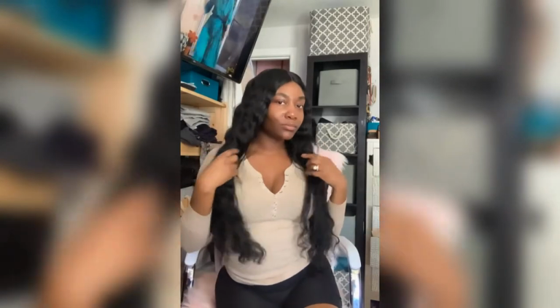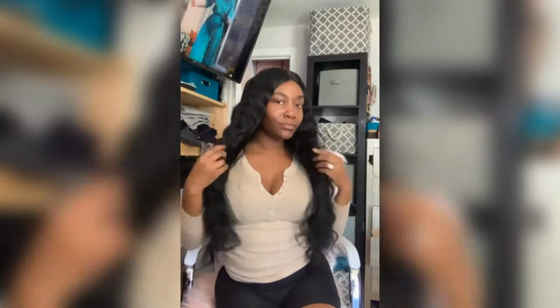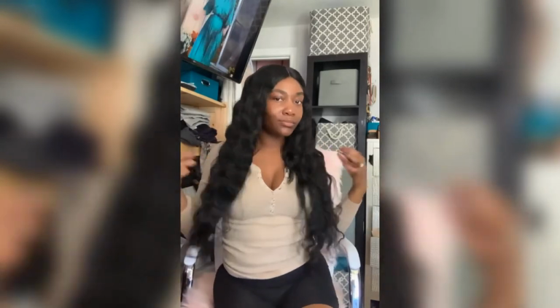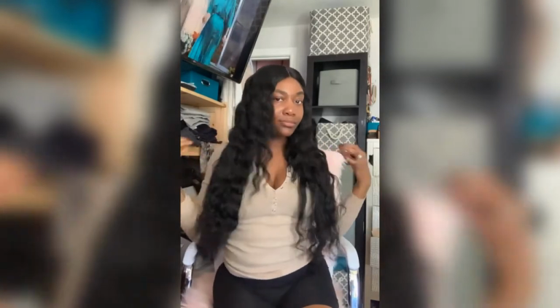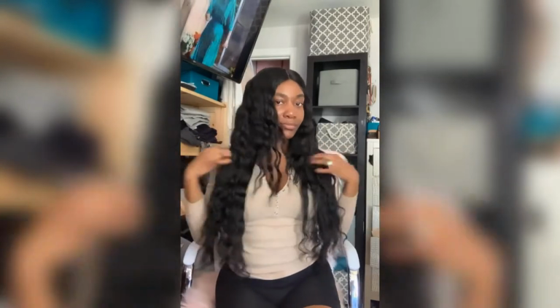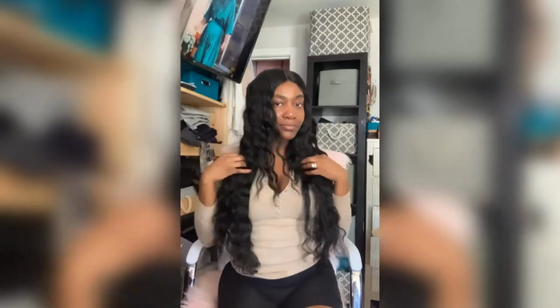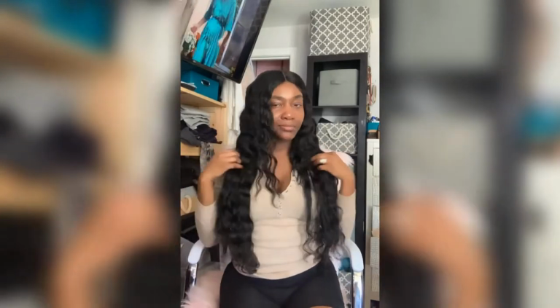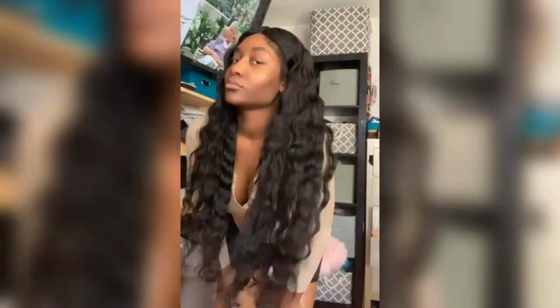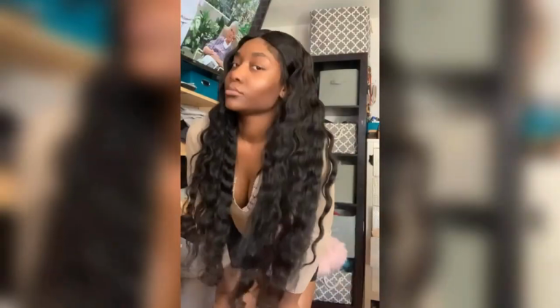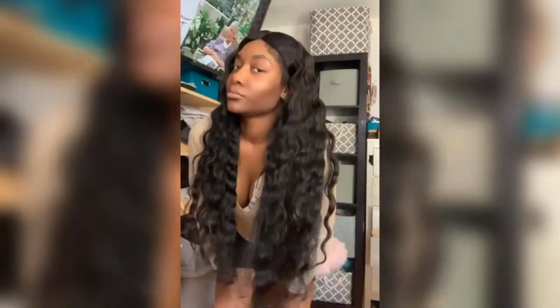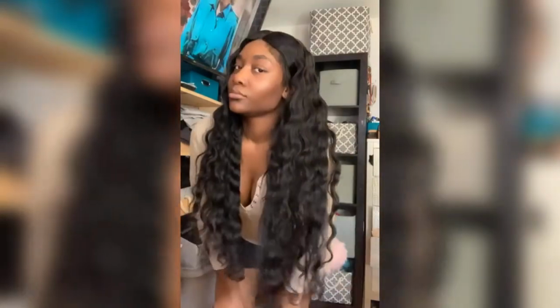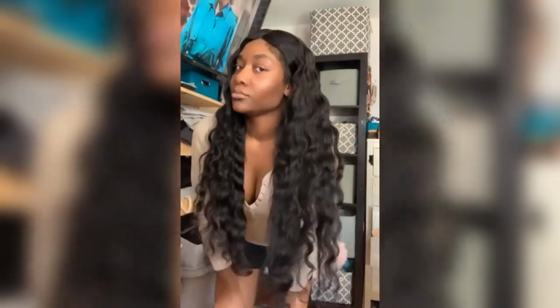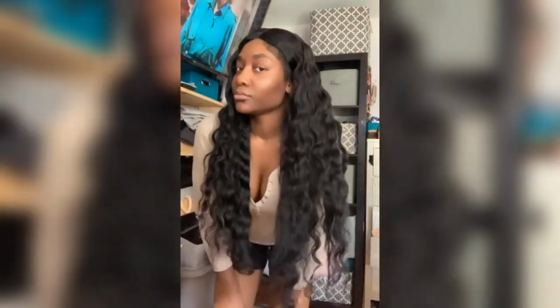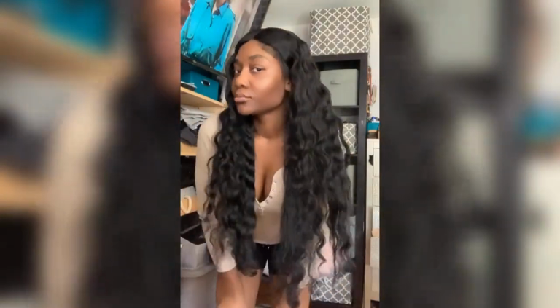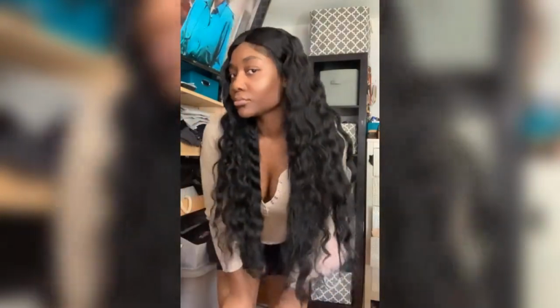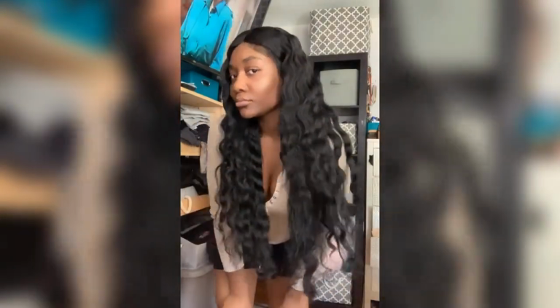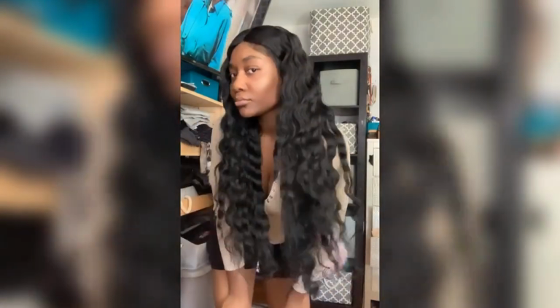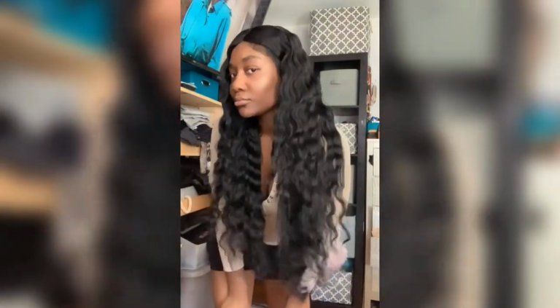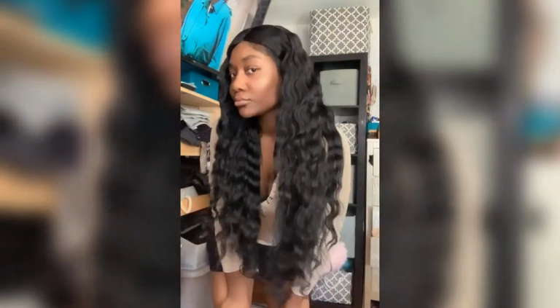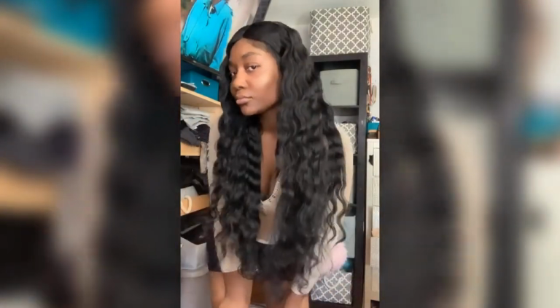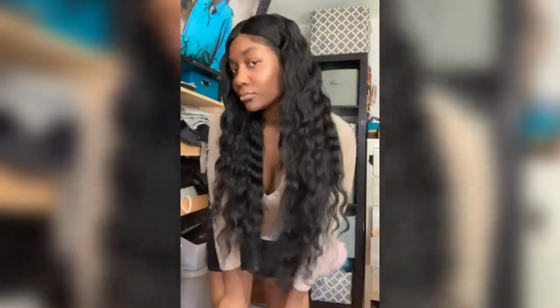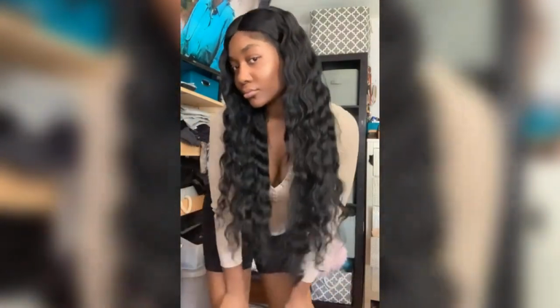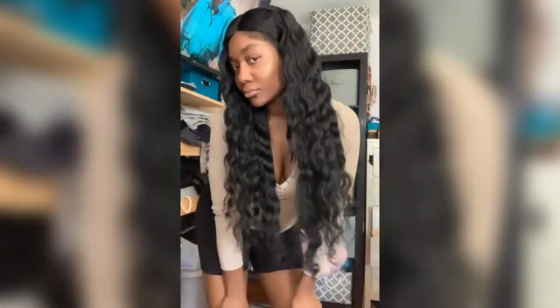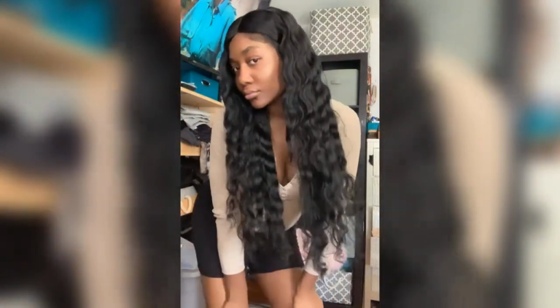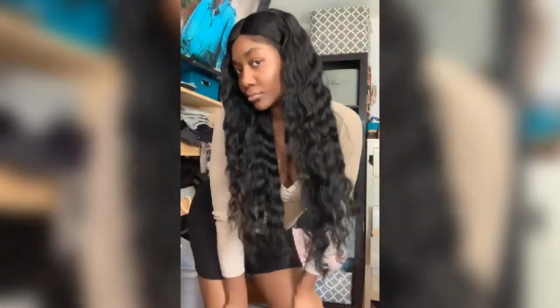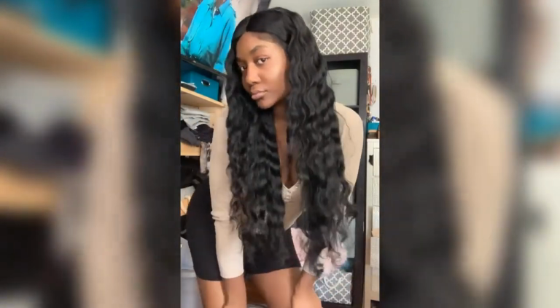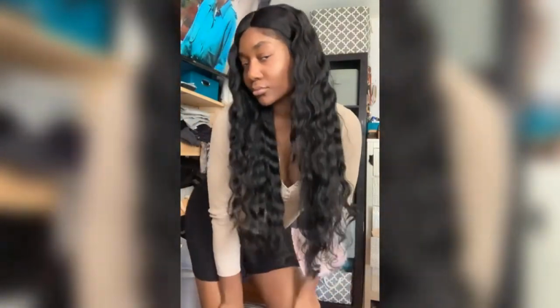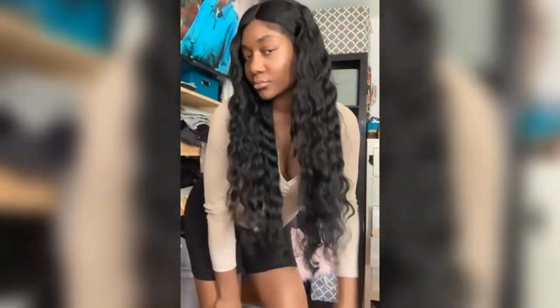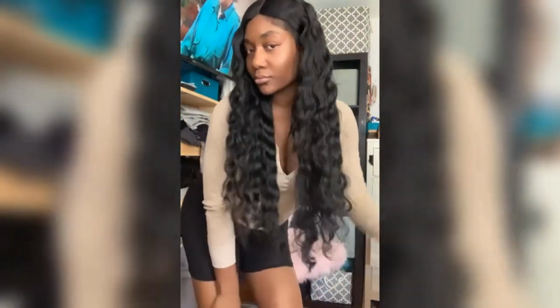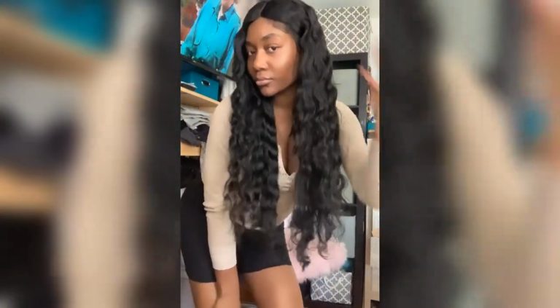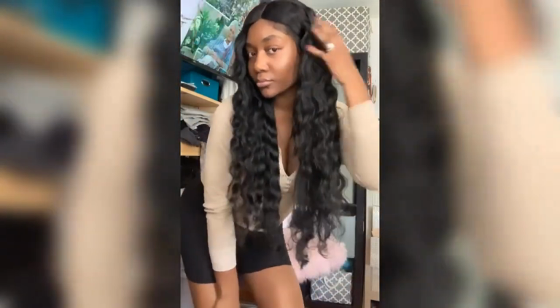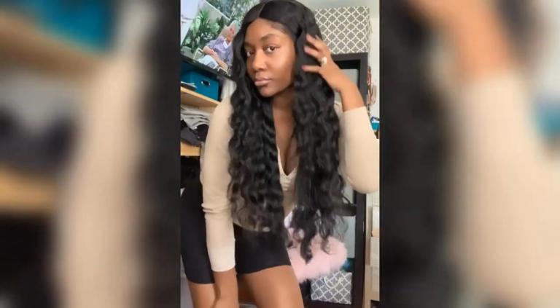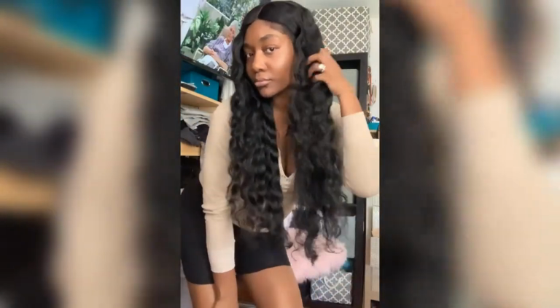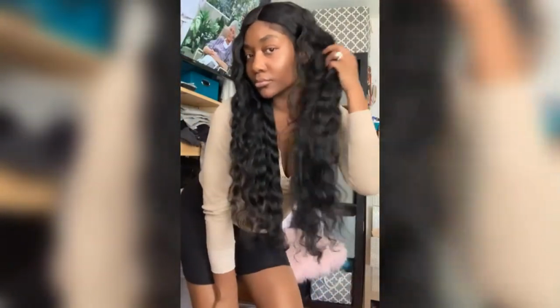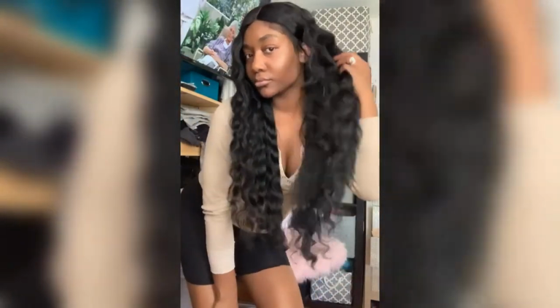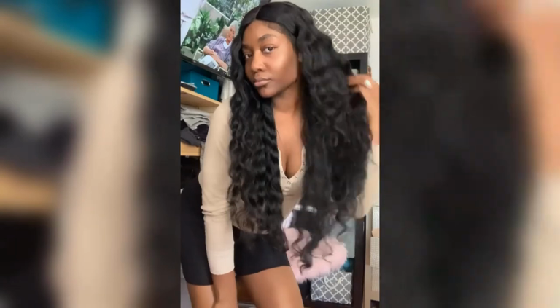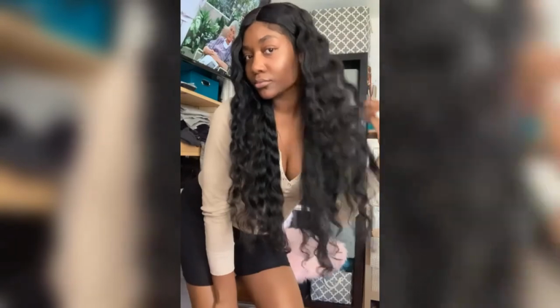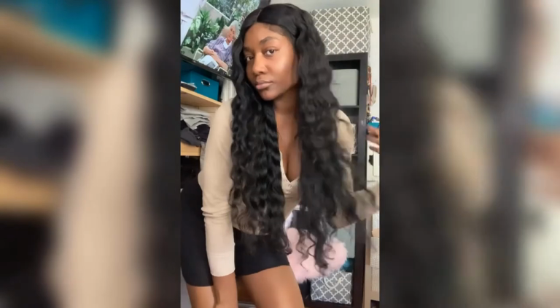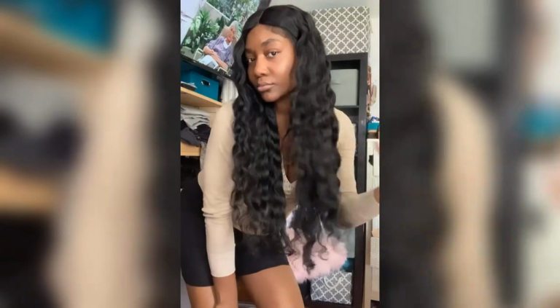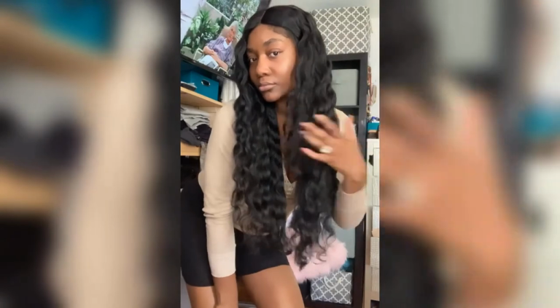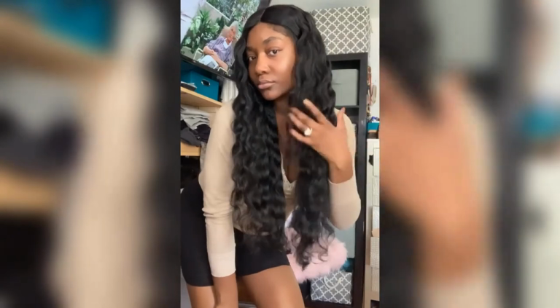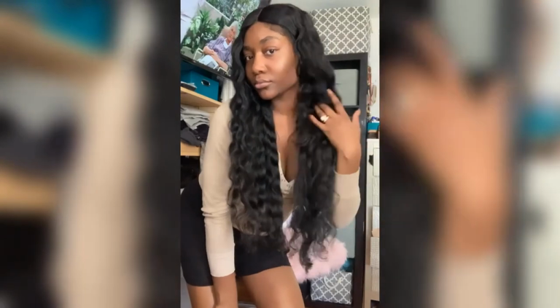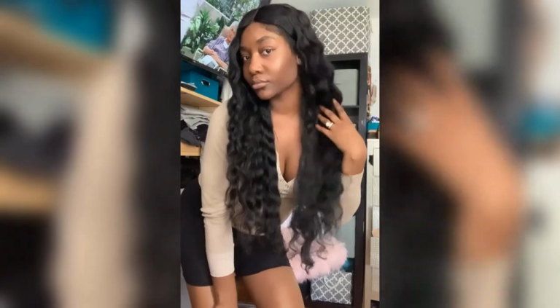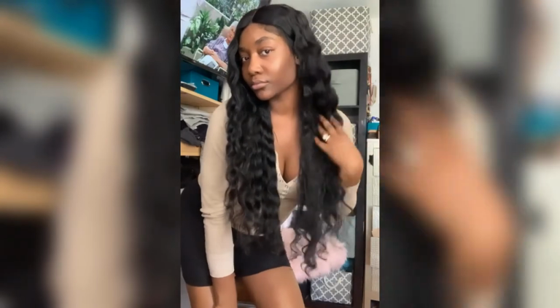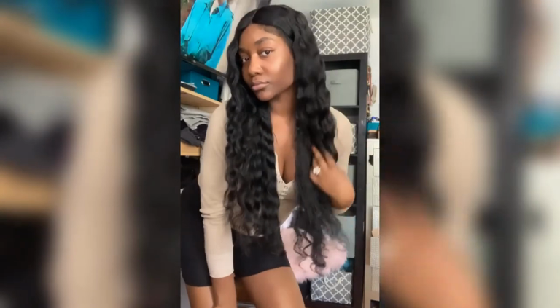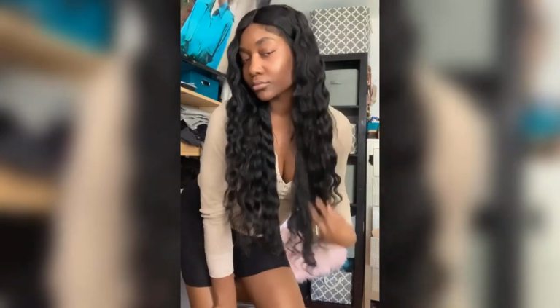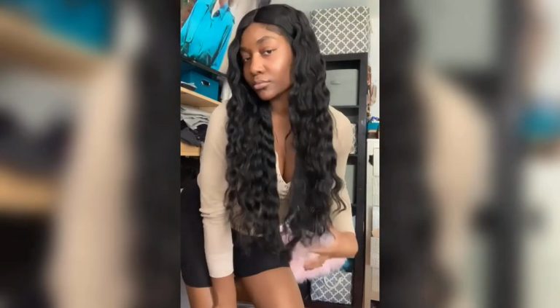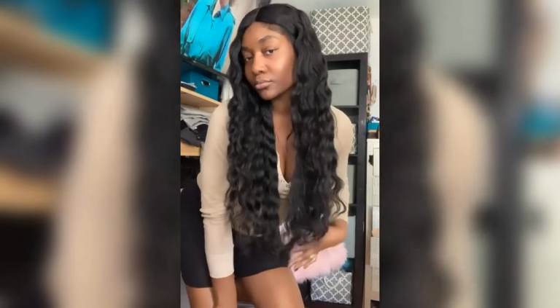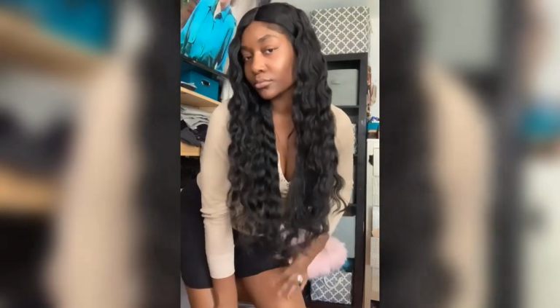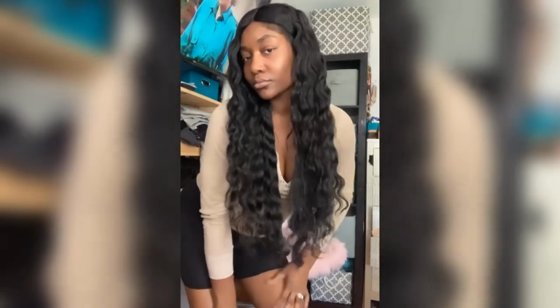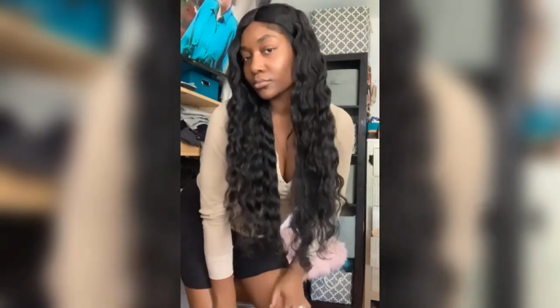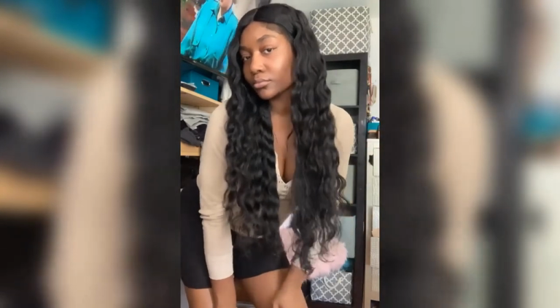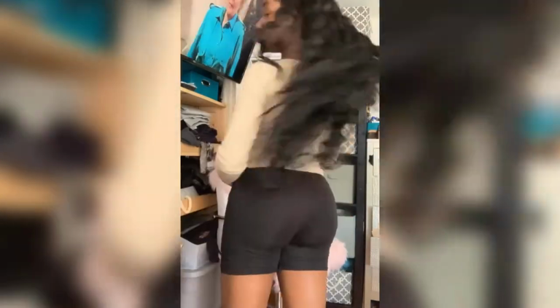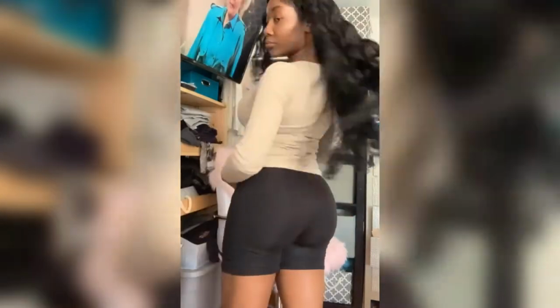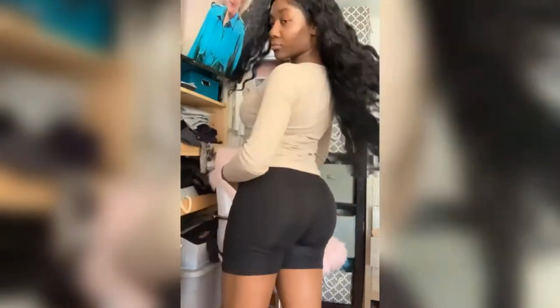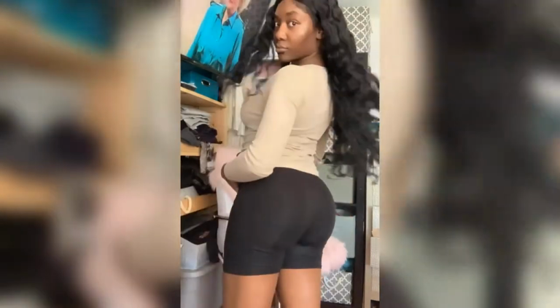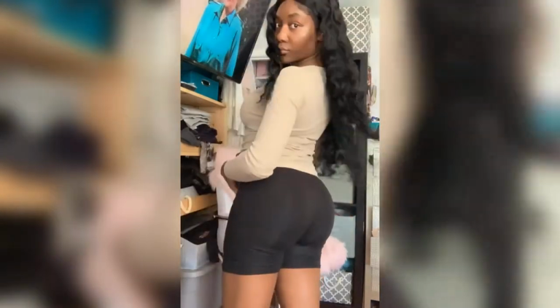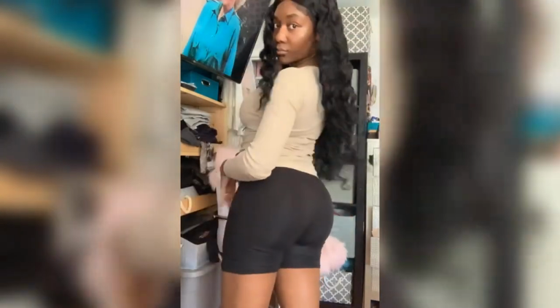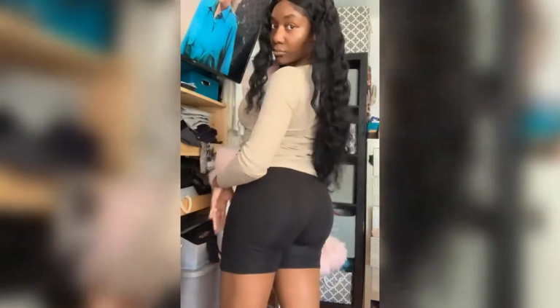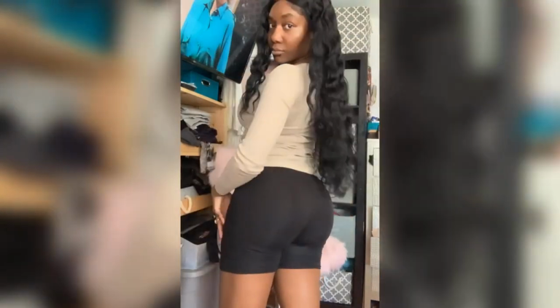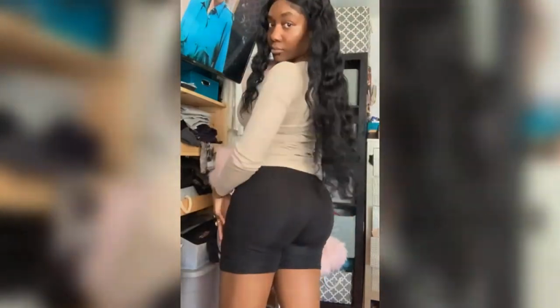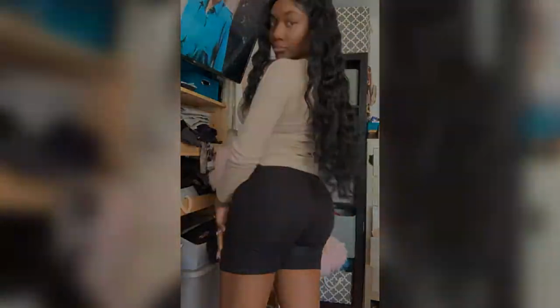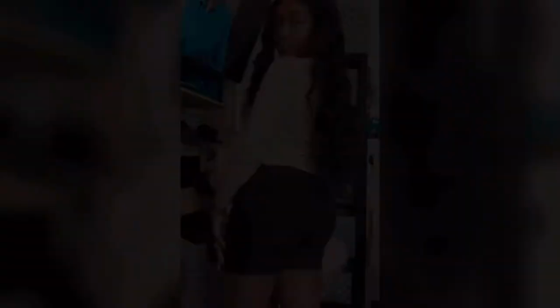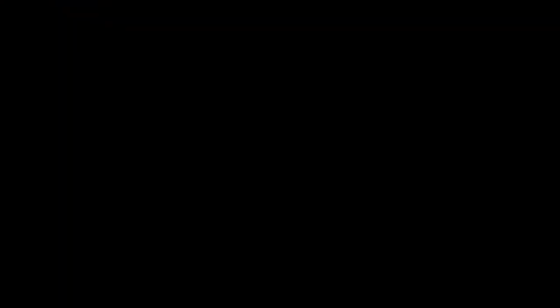These are the ending results — the hair looks beautiful. Thank you so much for watching. I hope you enjoyed my video. Take care.